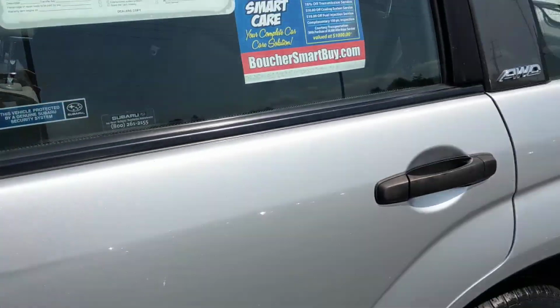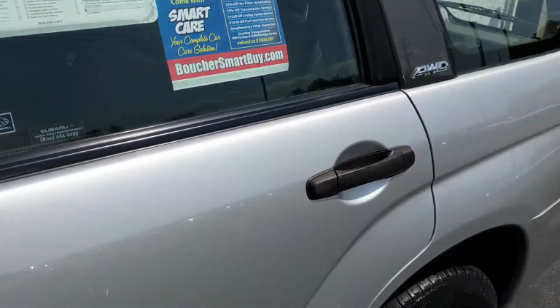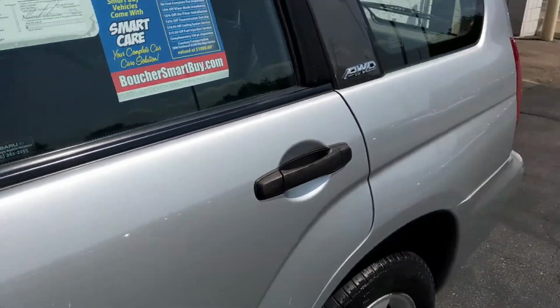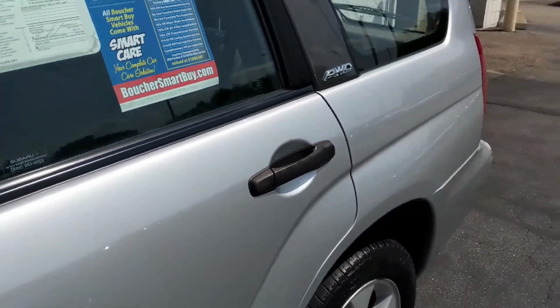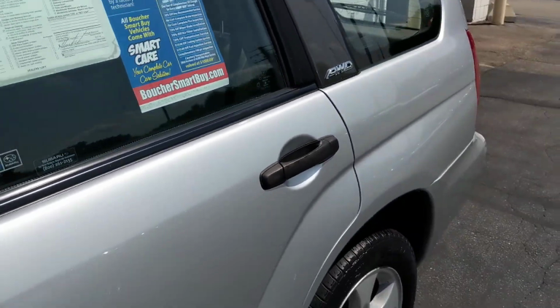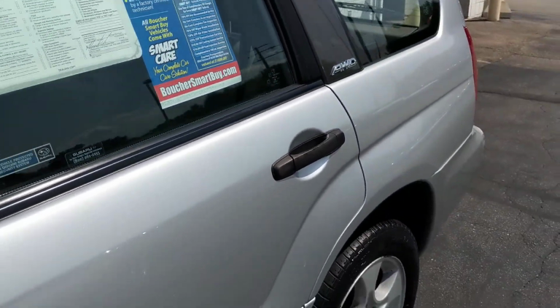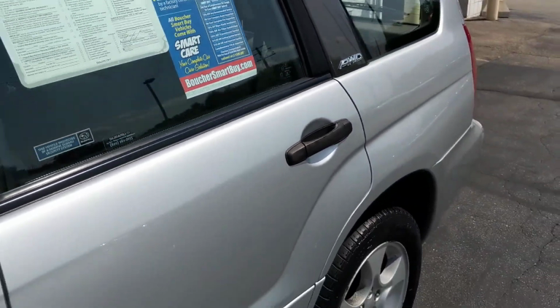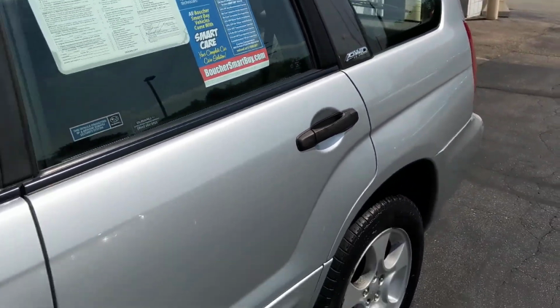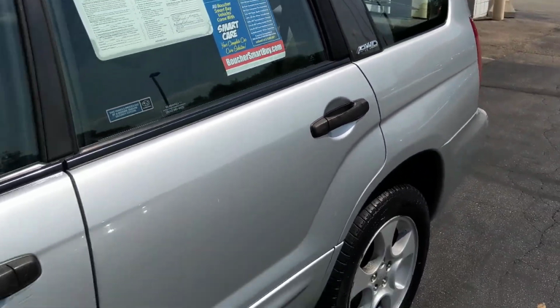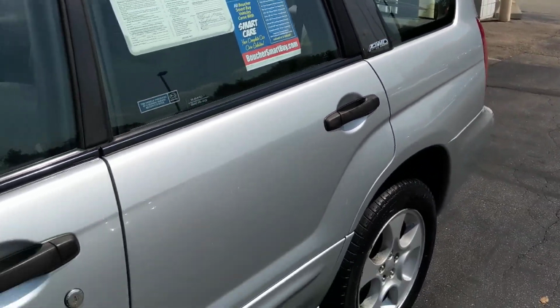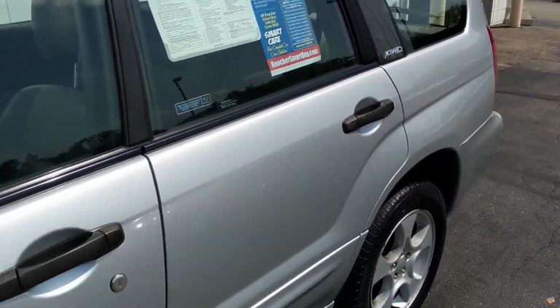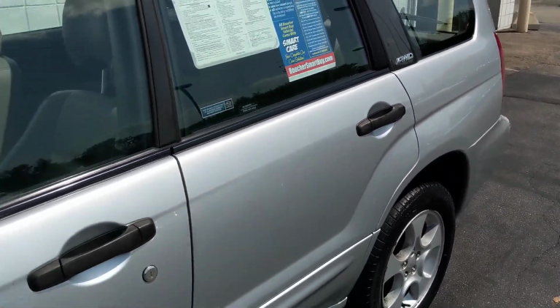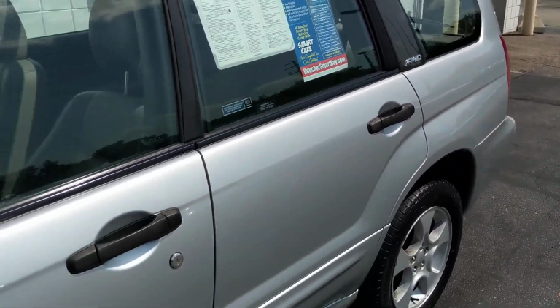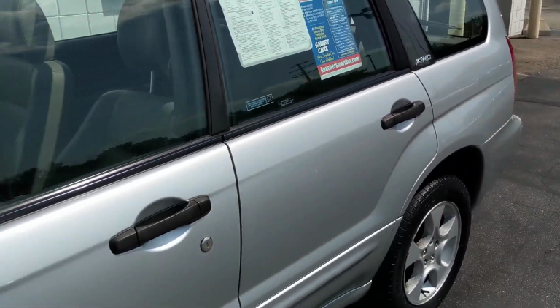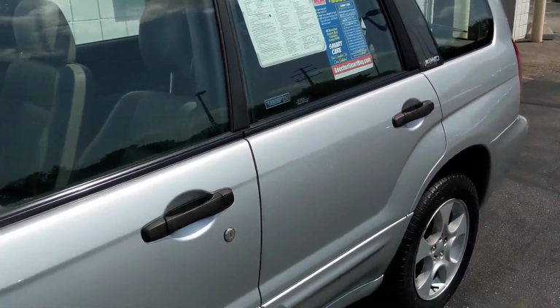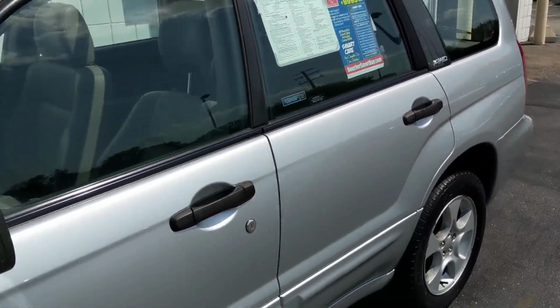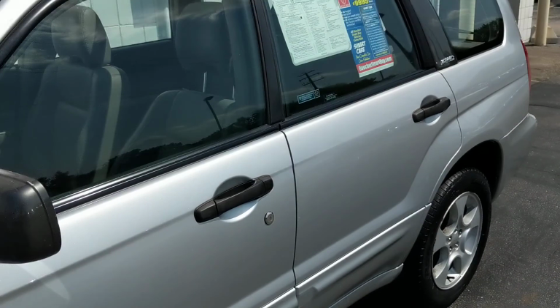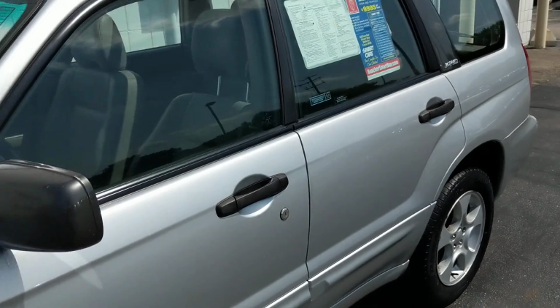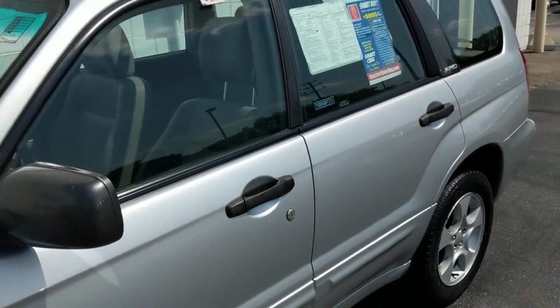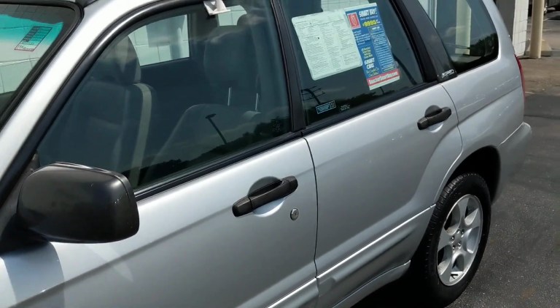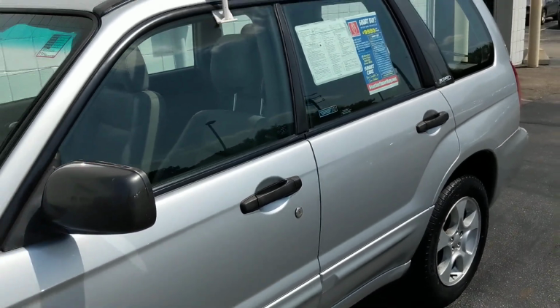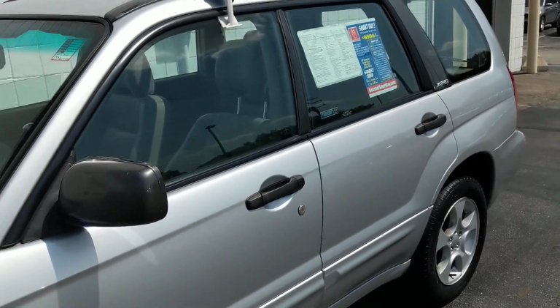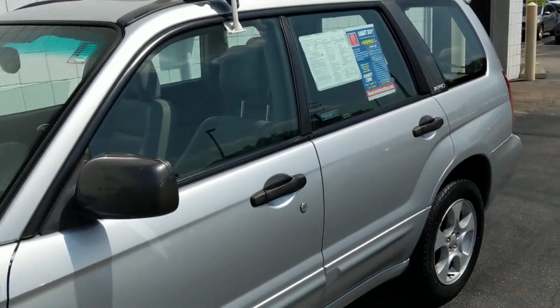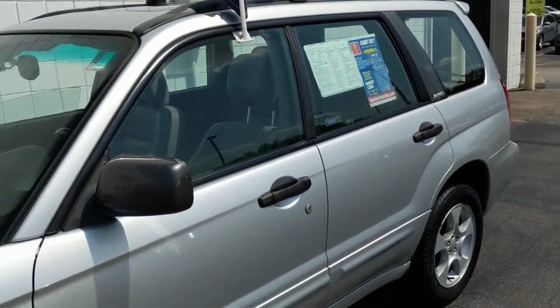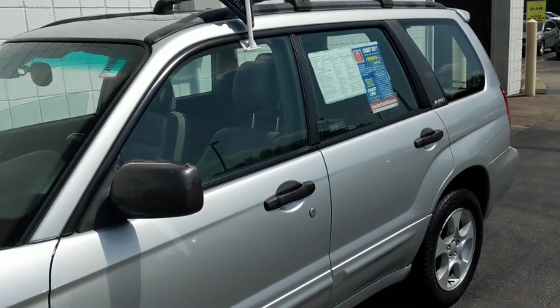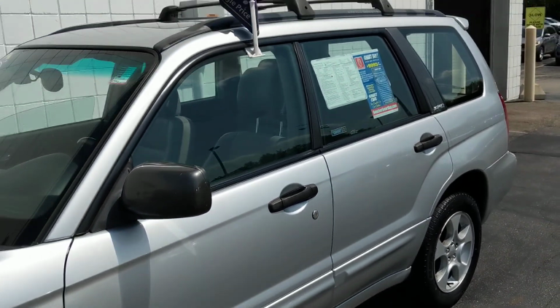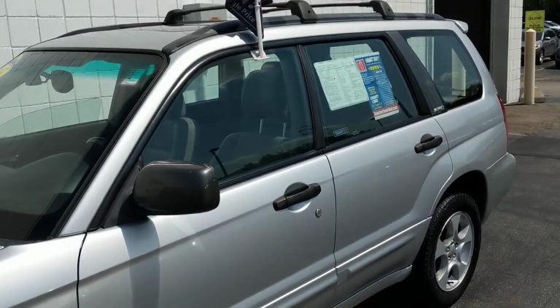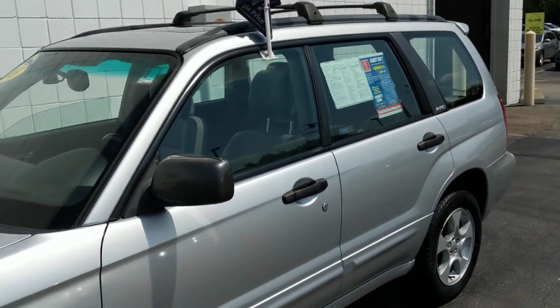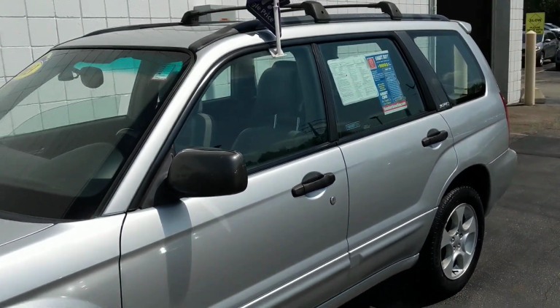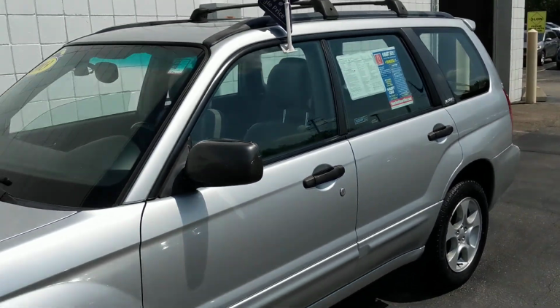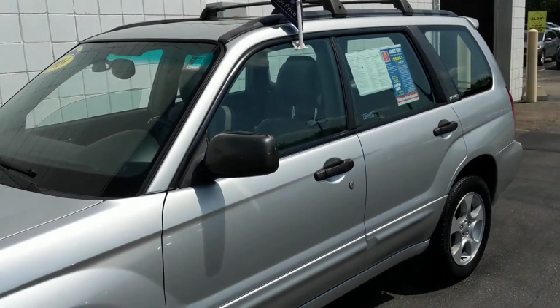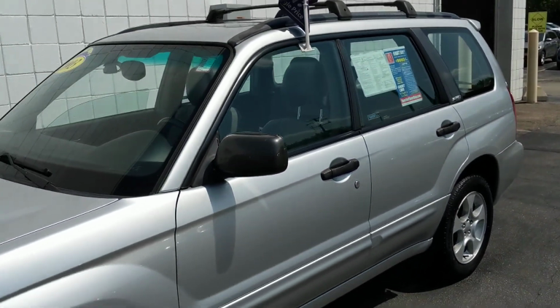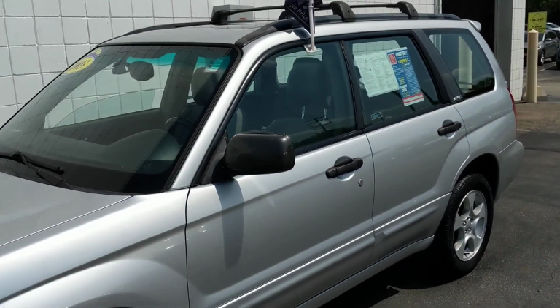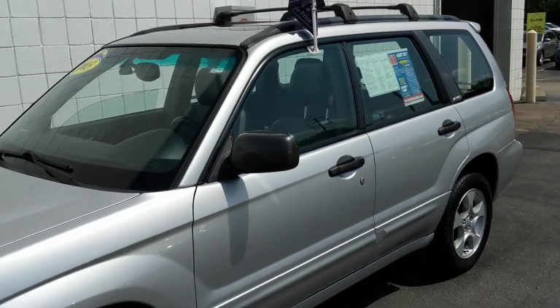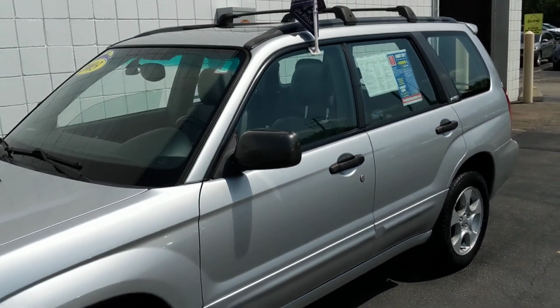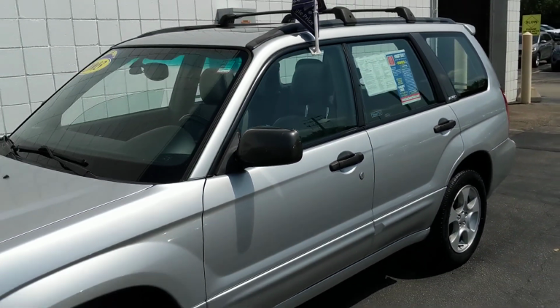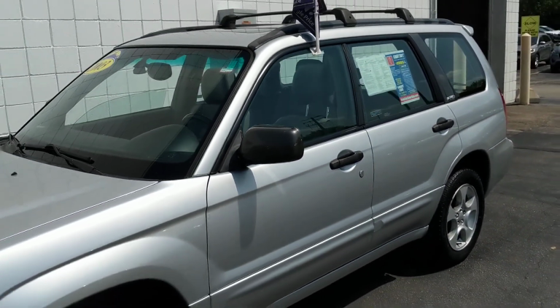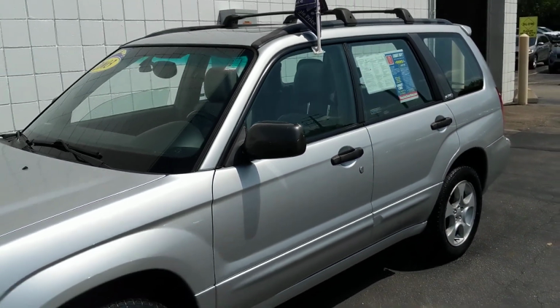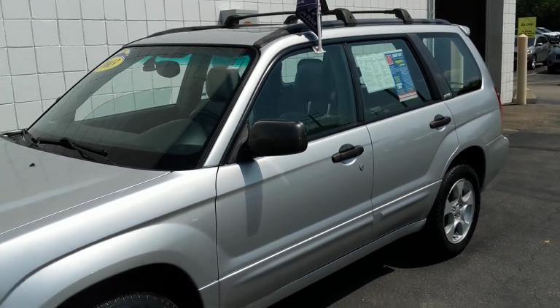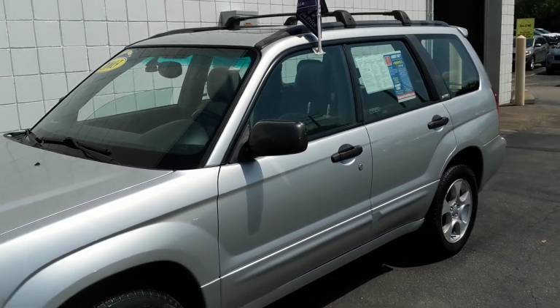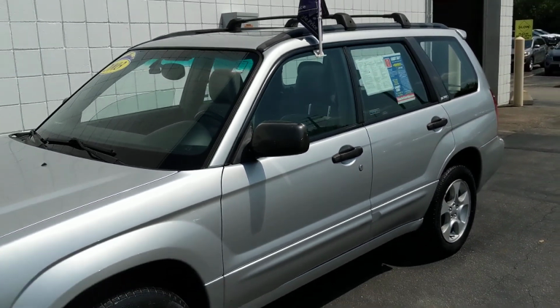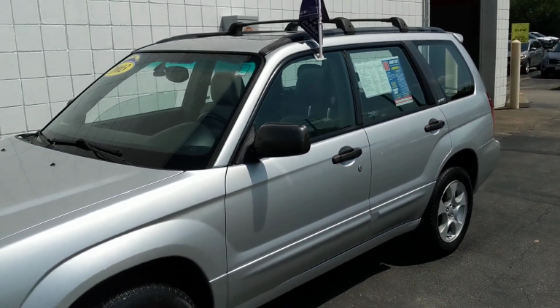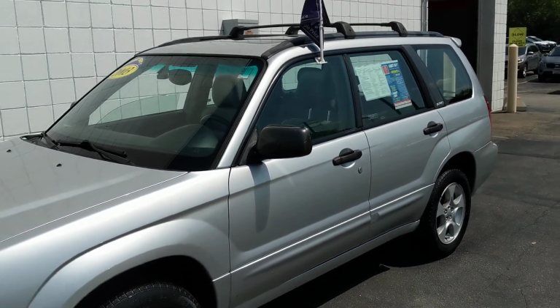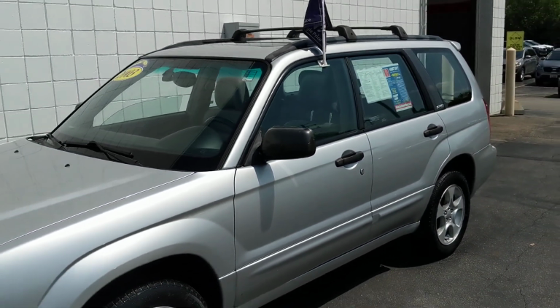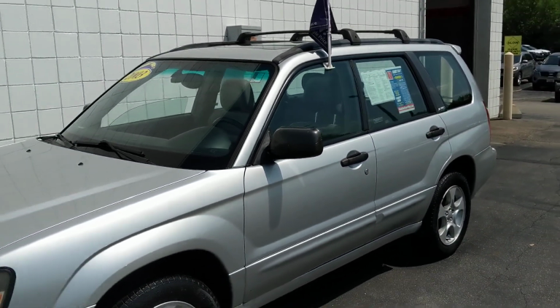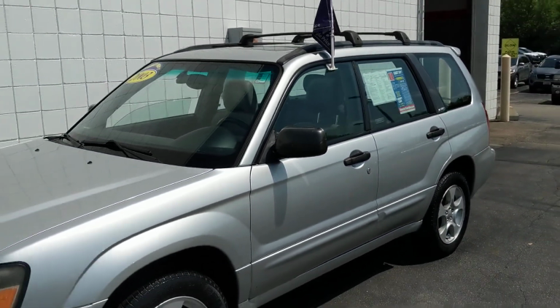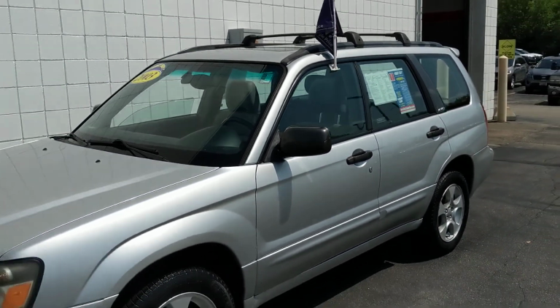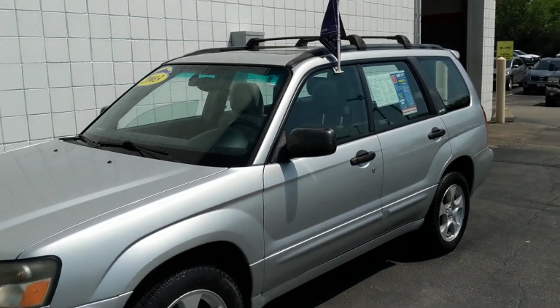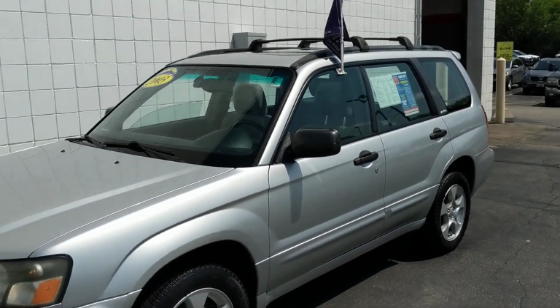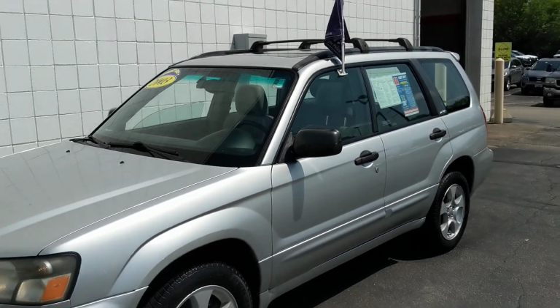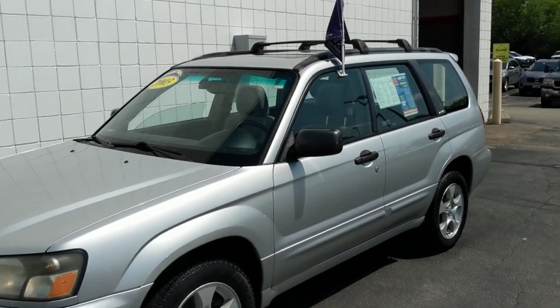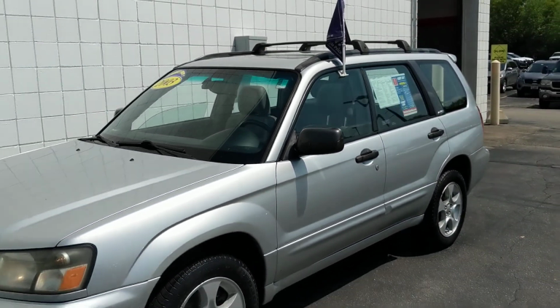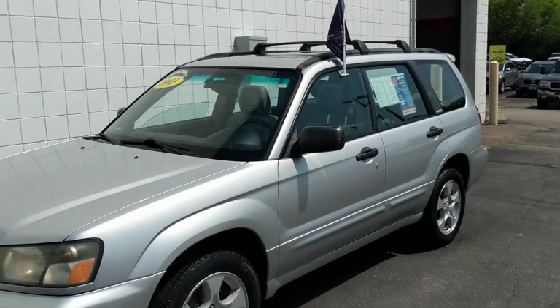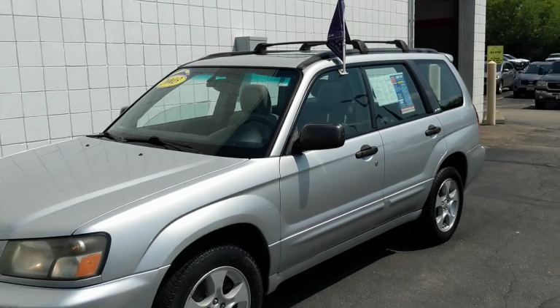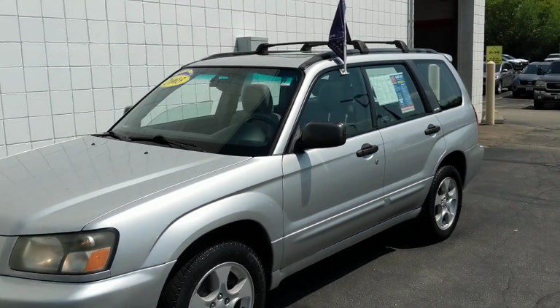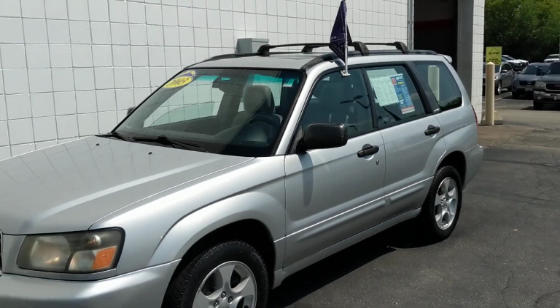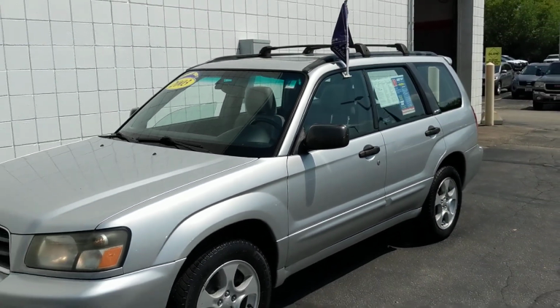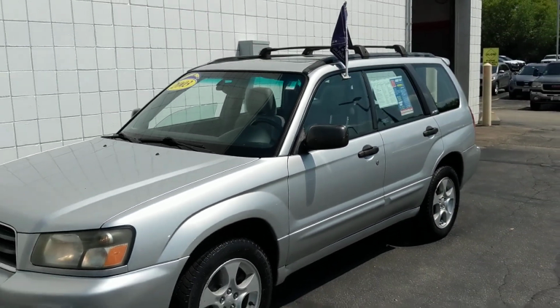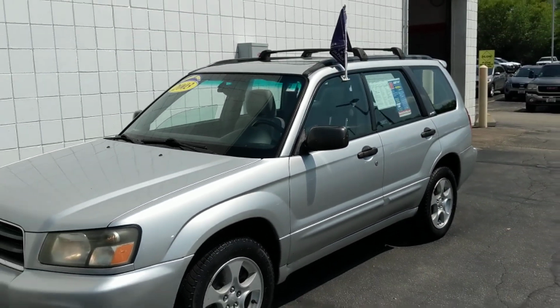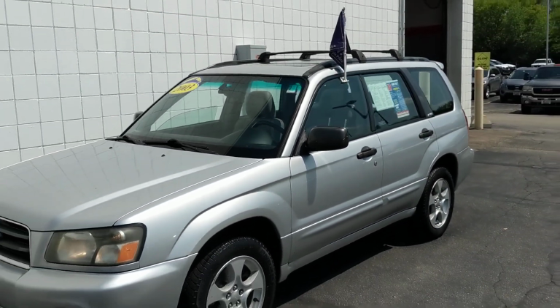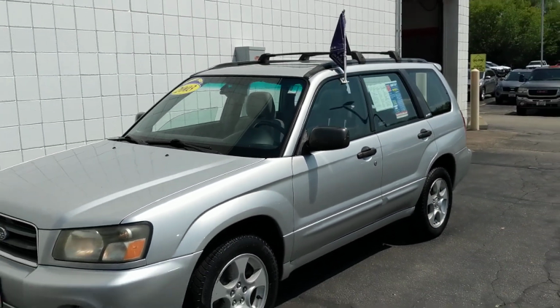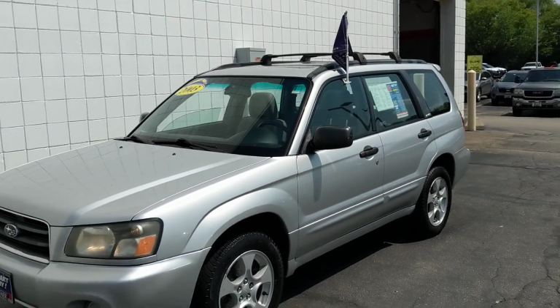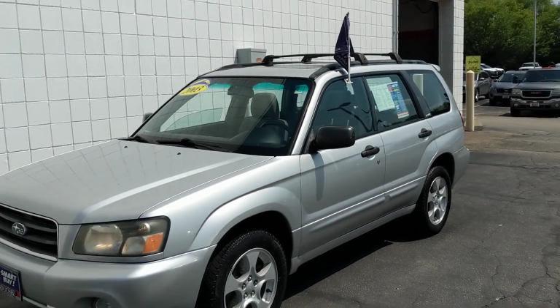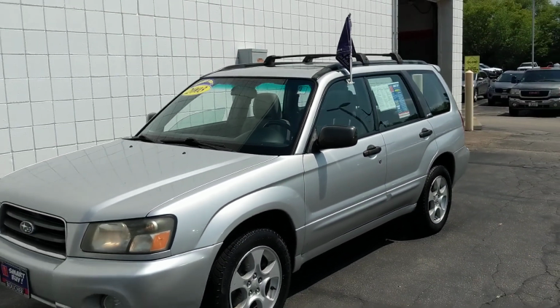This vehicle is priced to sell and won't last long, so please call us today and schedule a test drive. We can get you great little payments. We work with over 25 lenders.